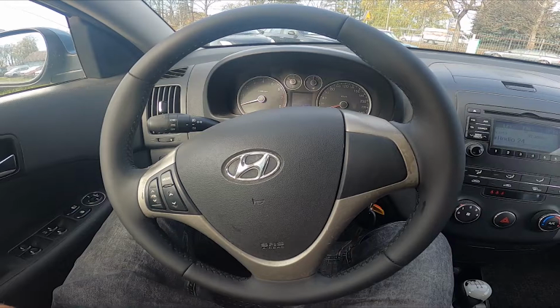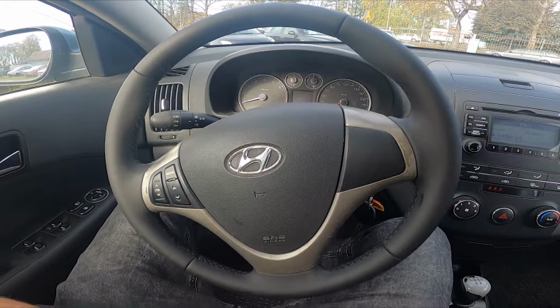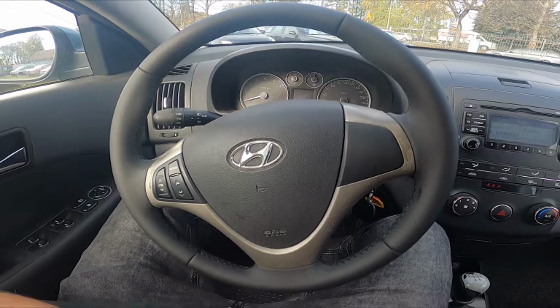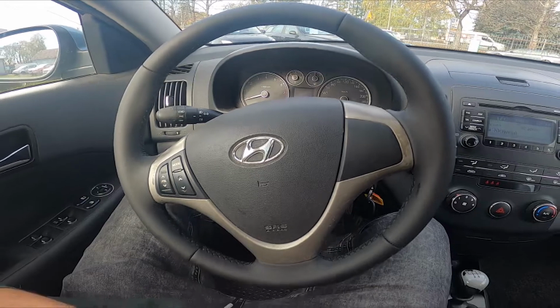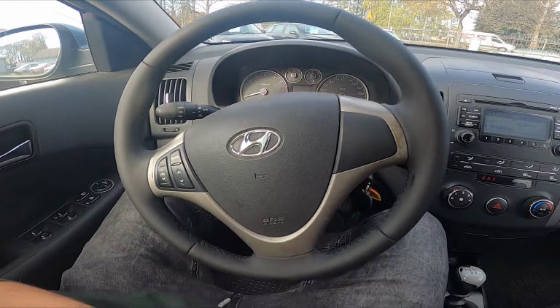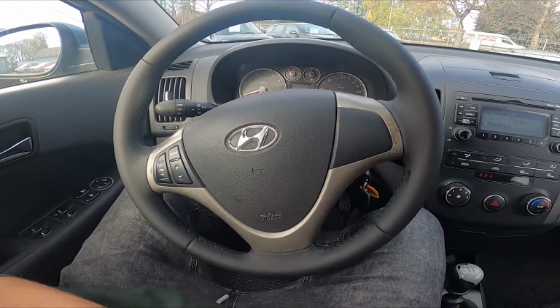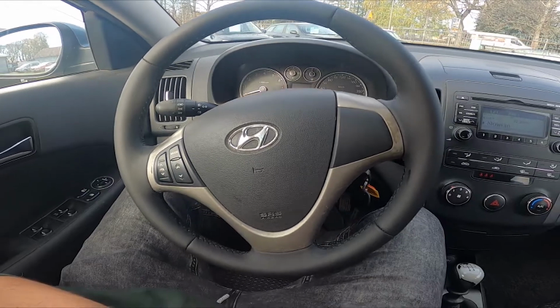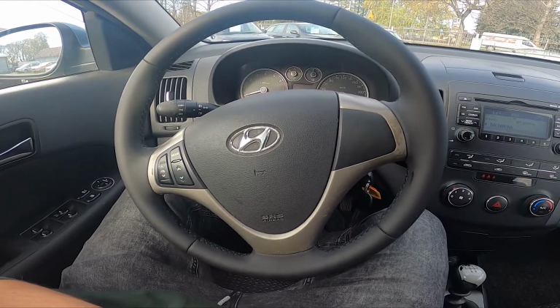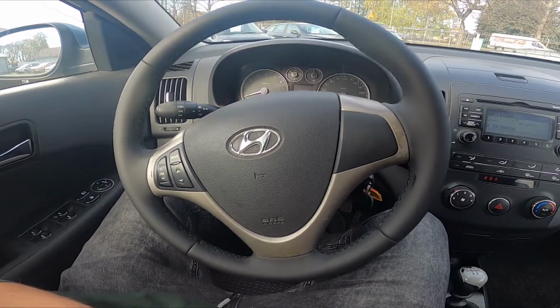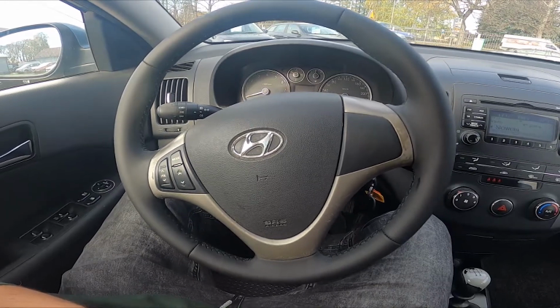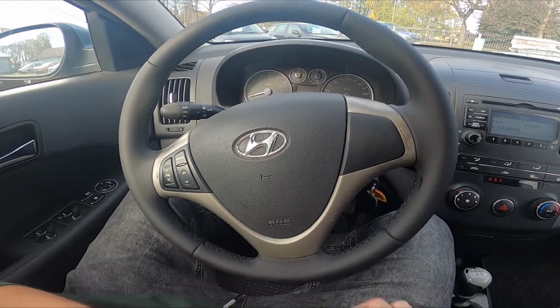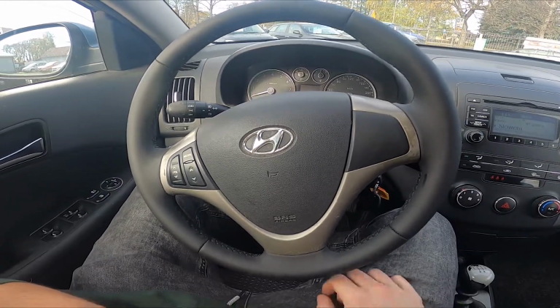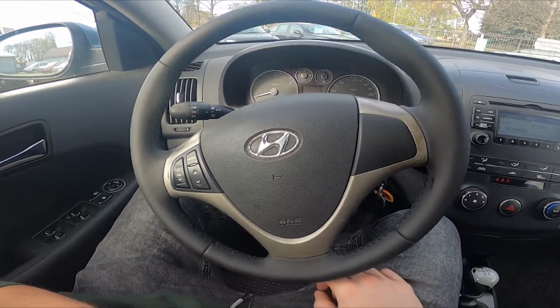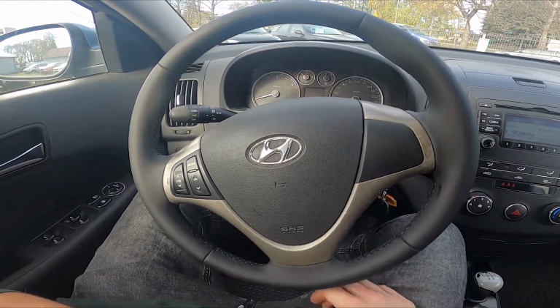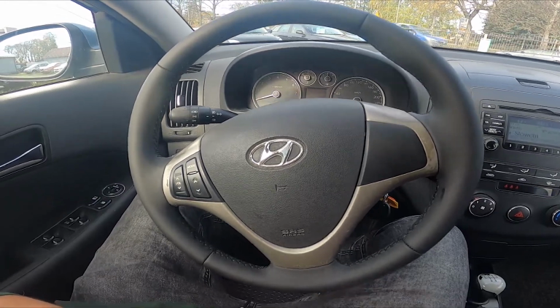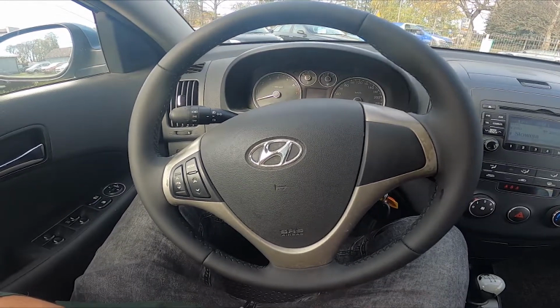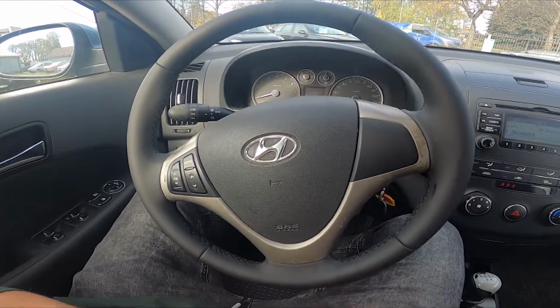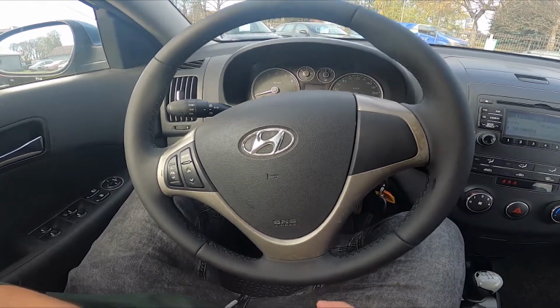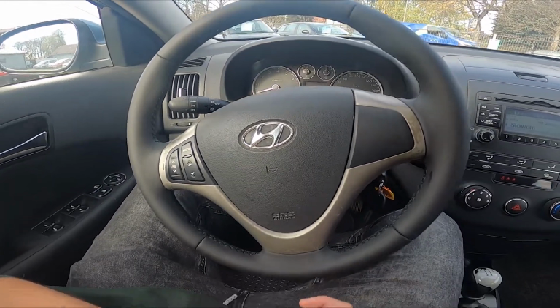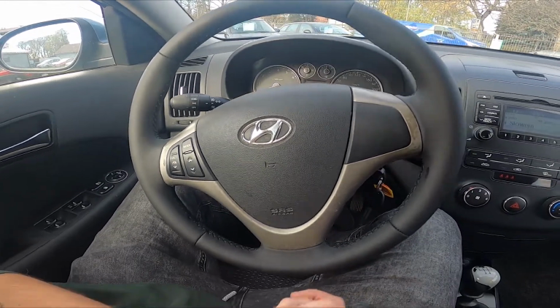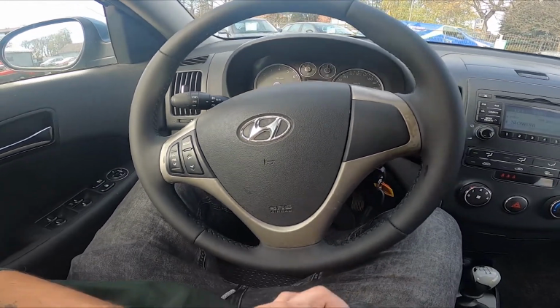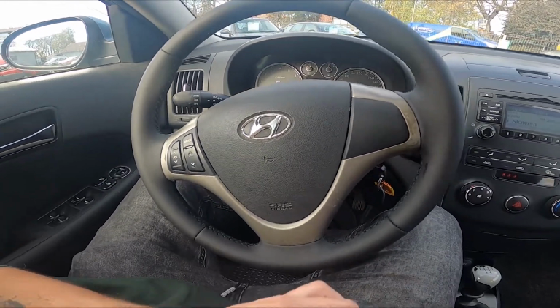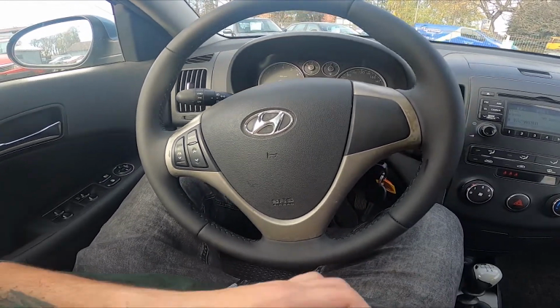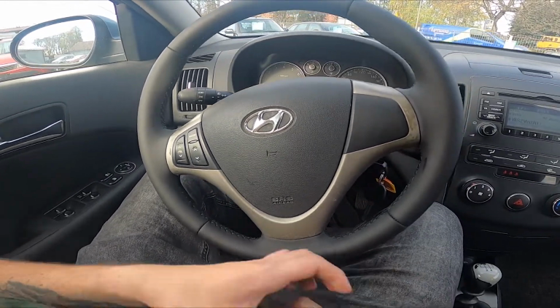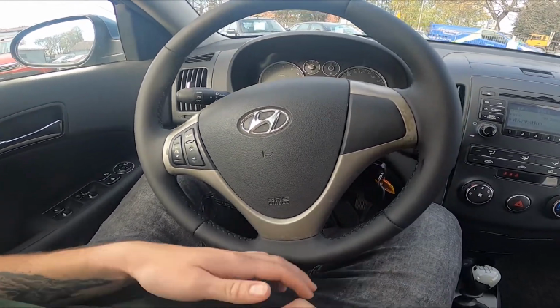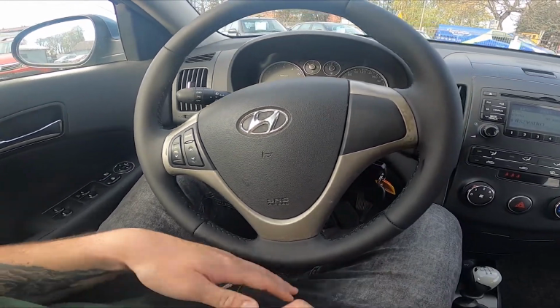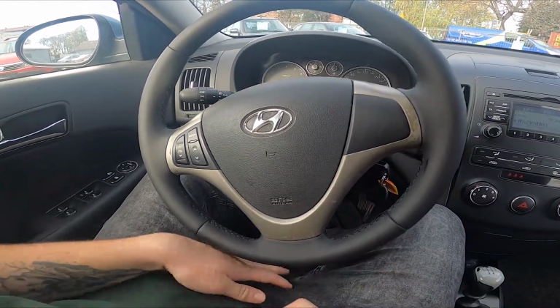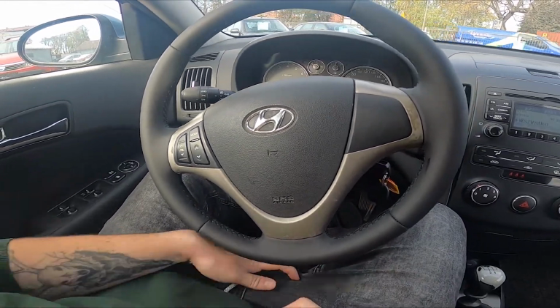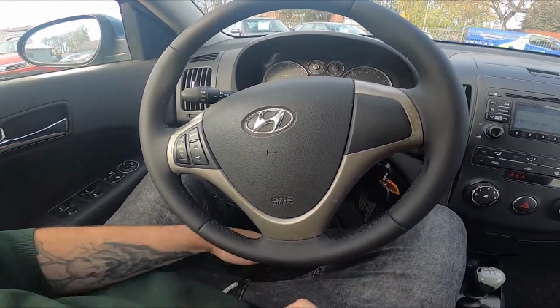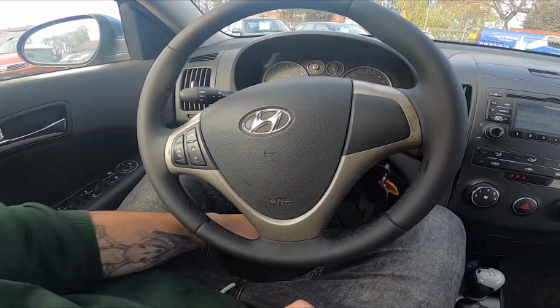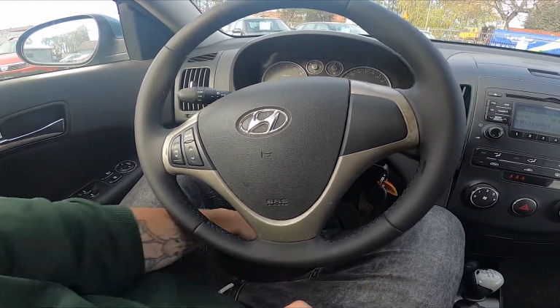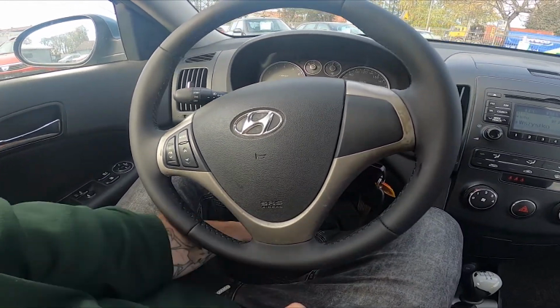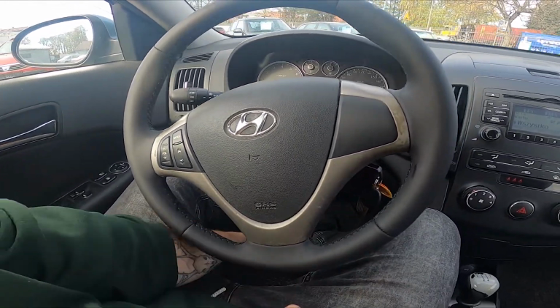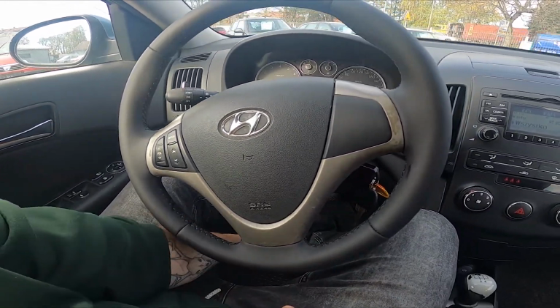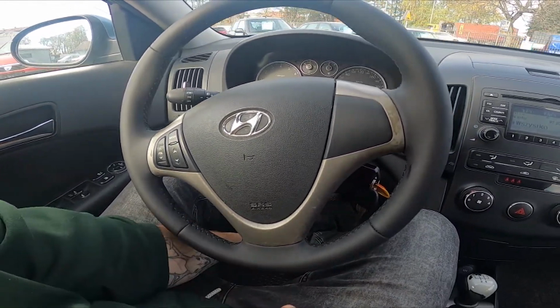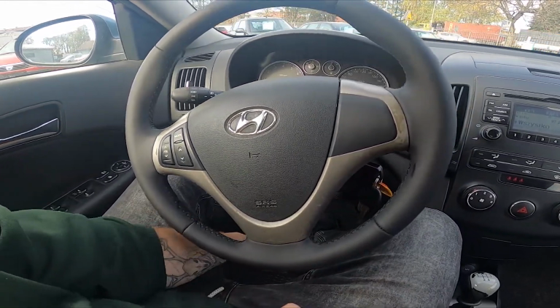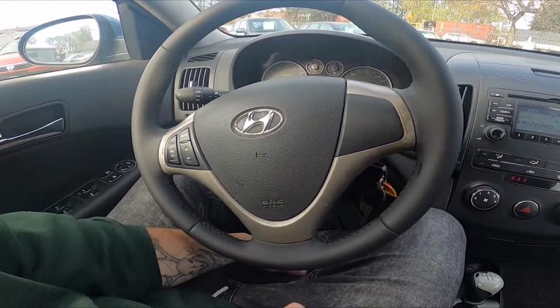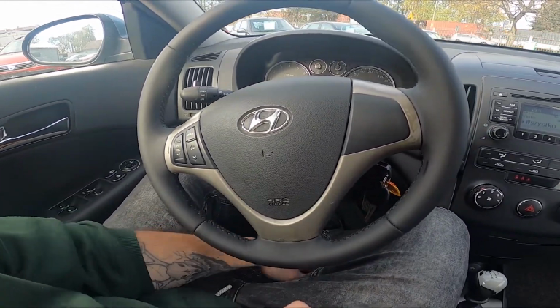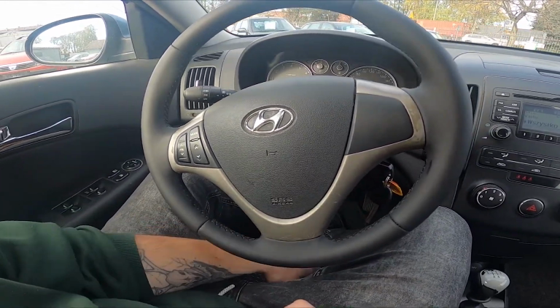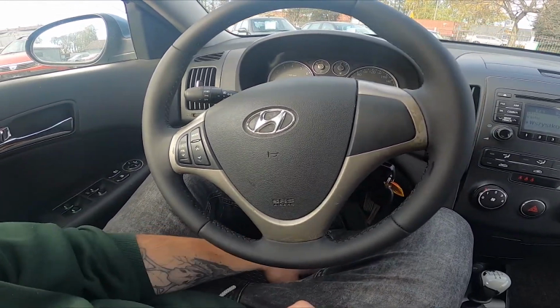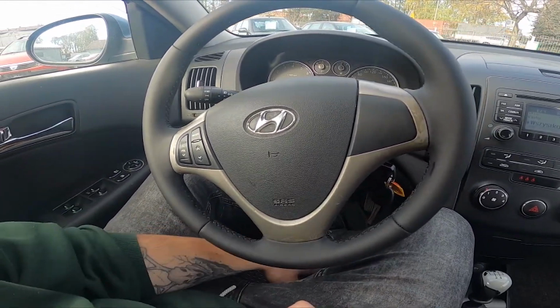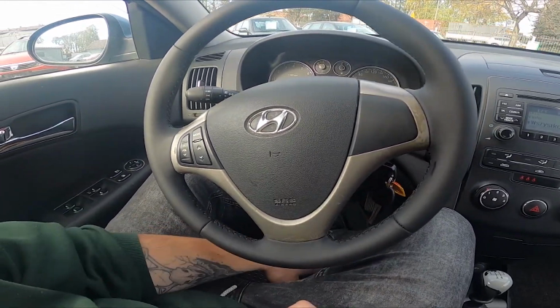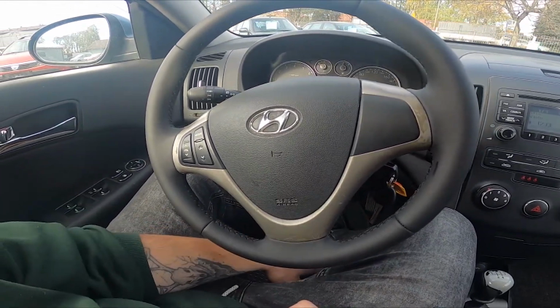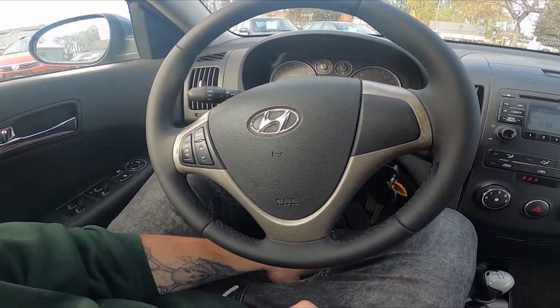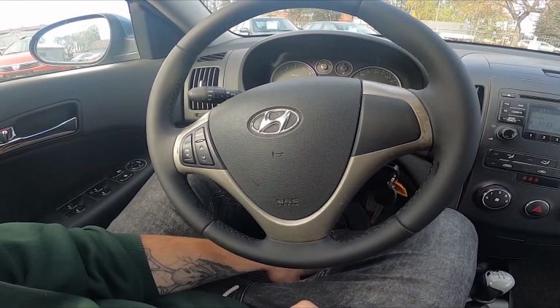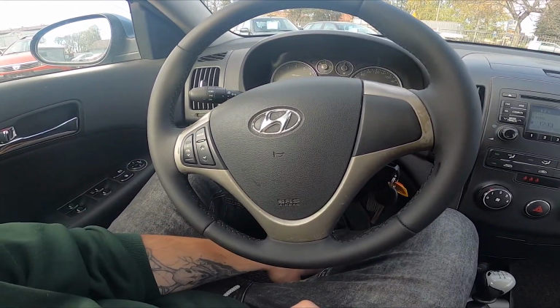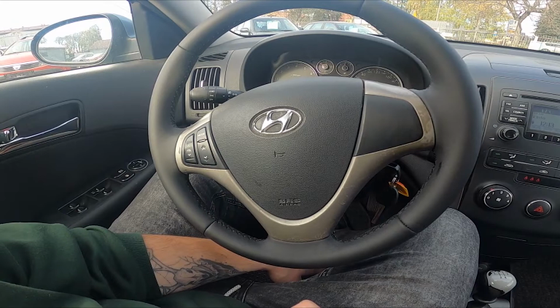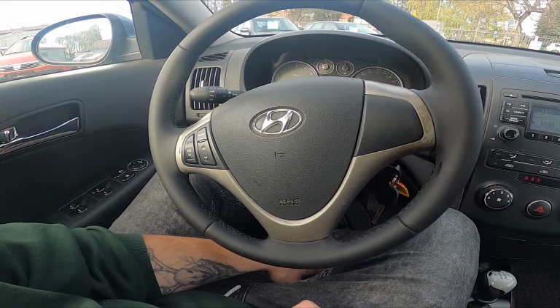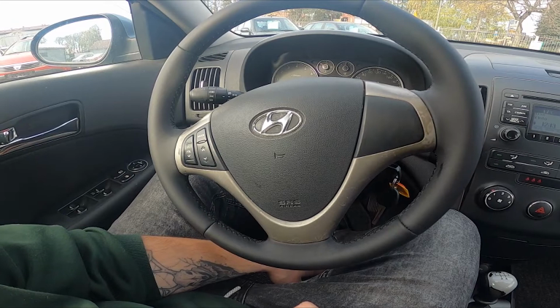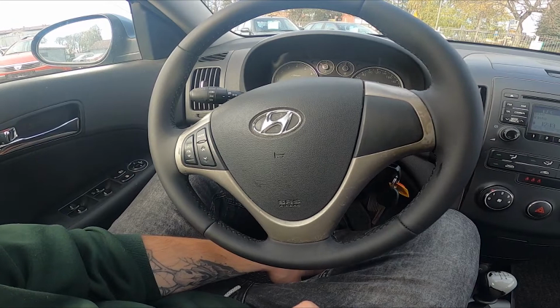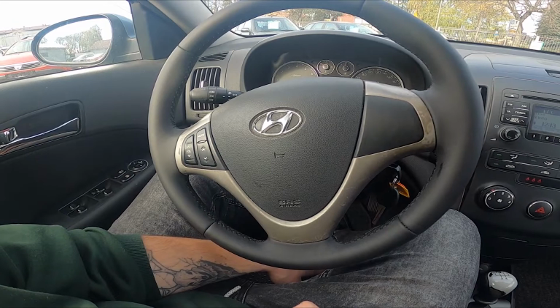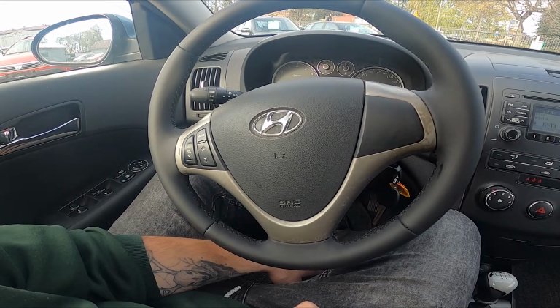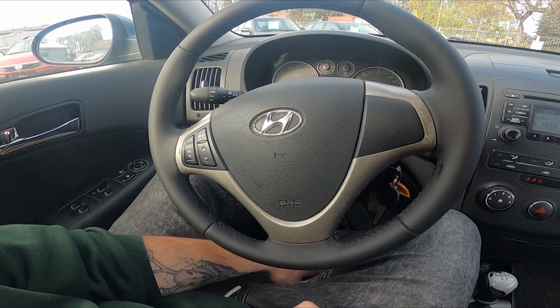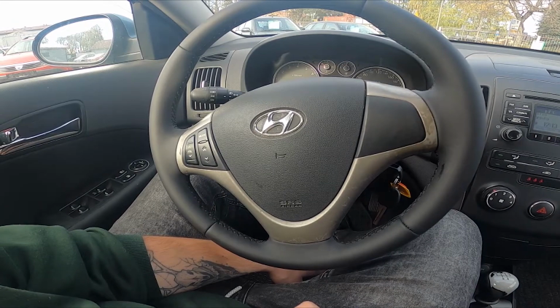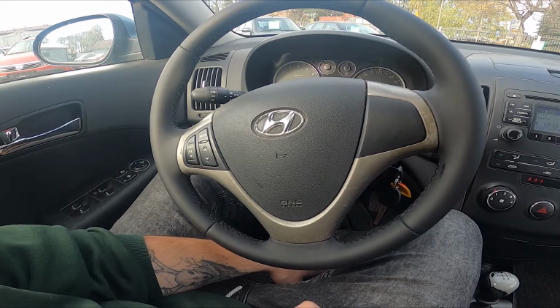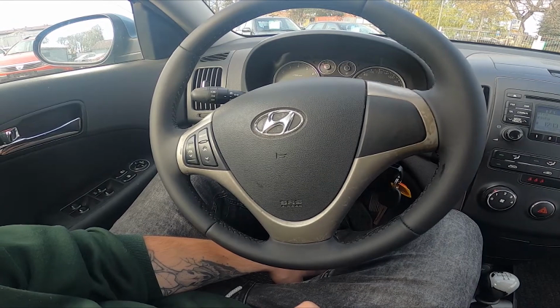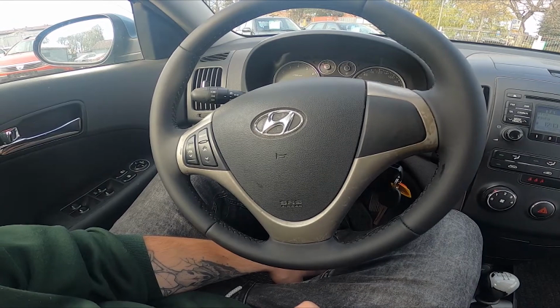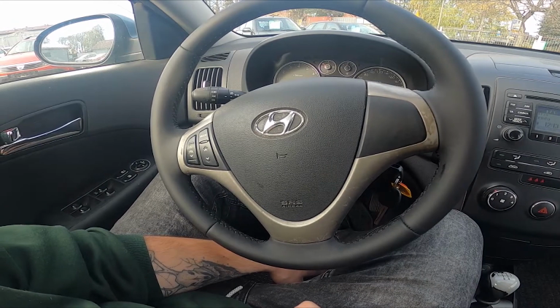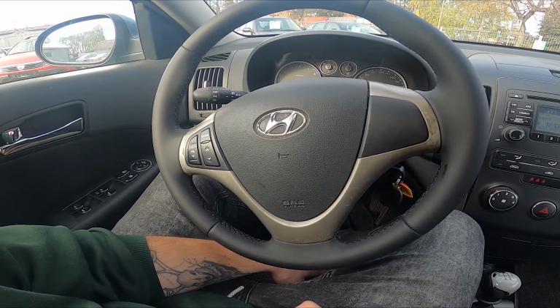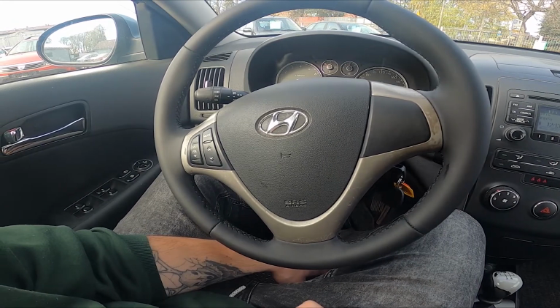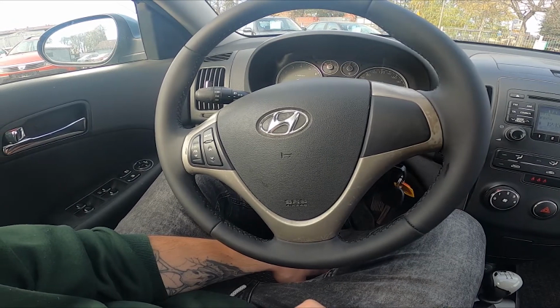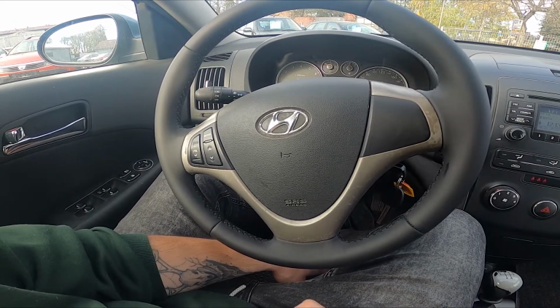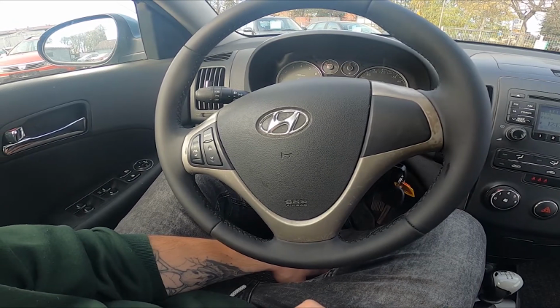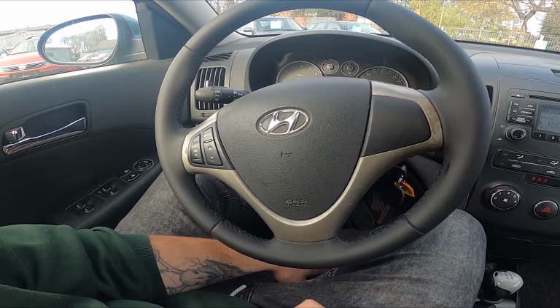Hello, today I'm in Hyundai i30. In this video I'll show you how to blank the radio screen.